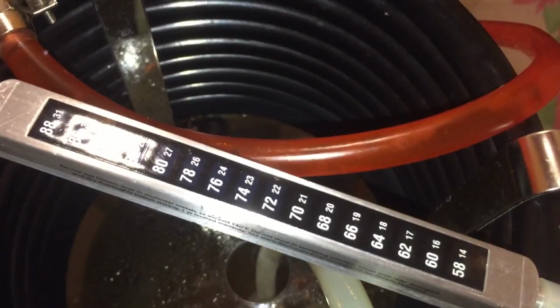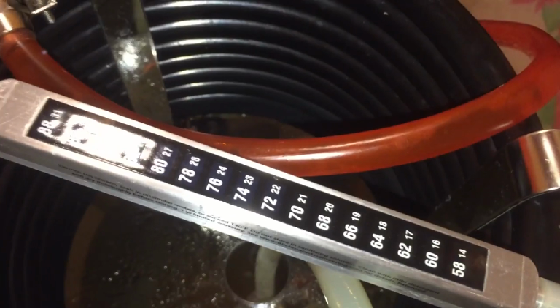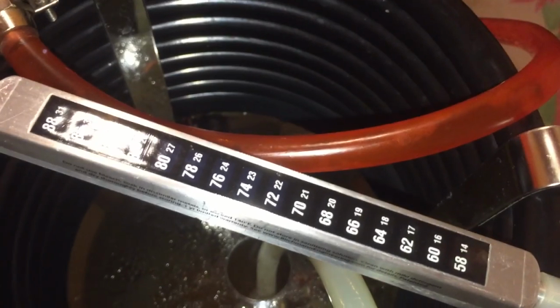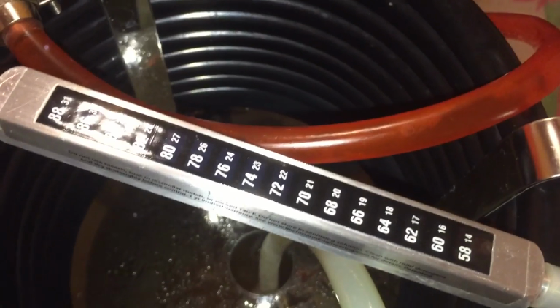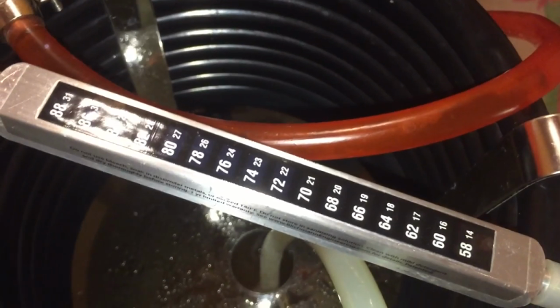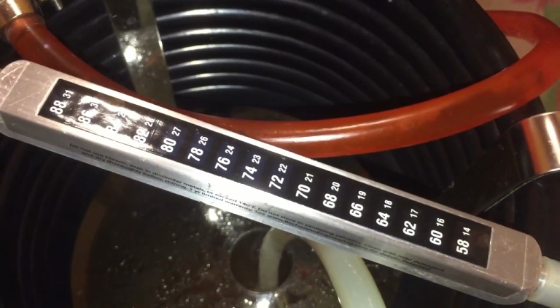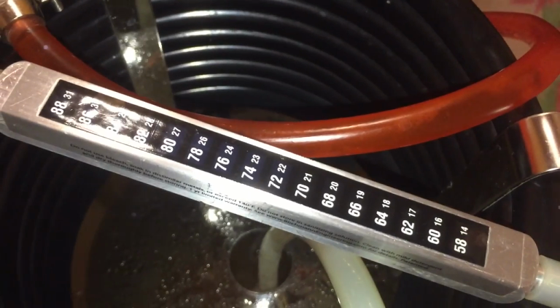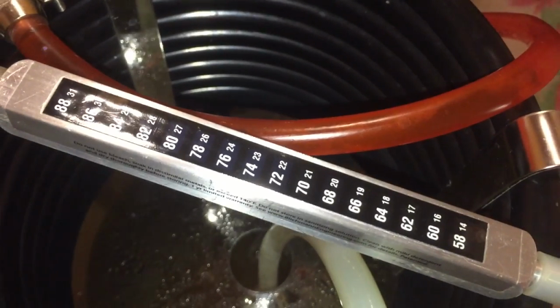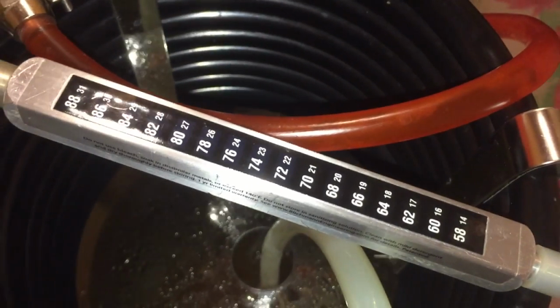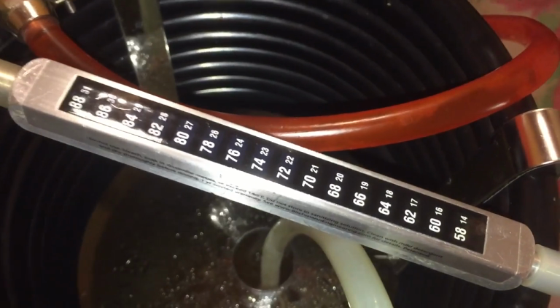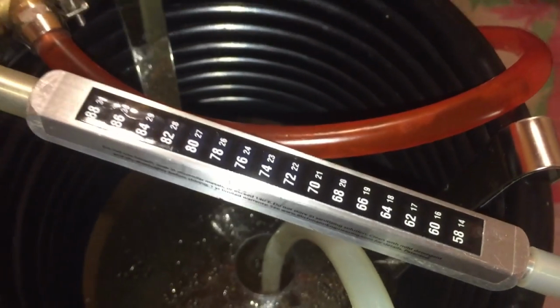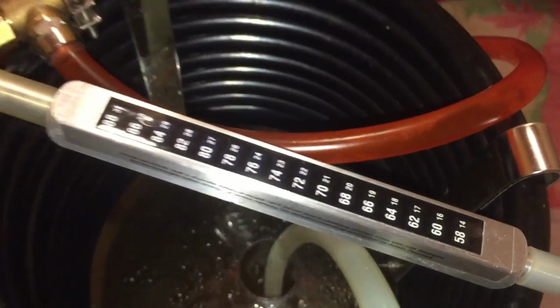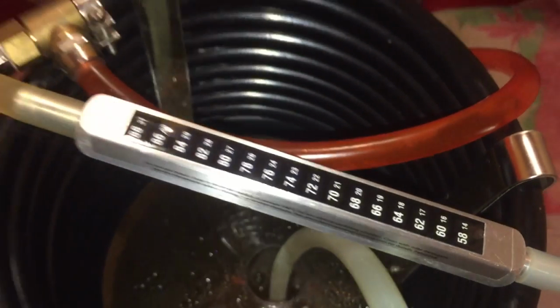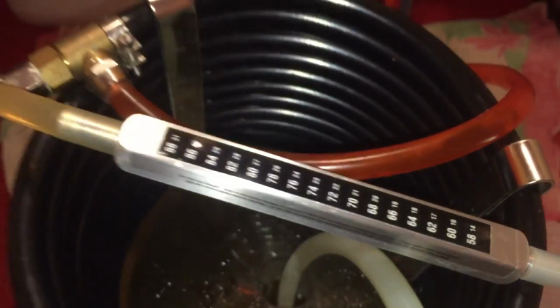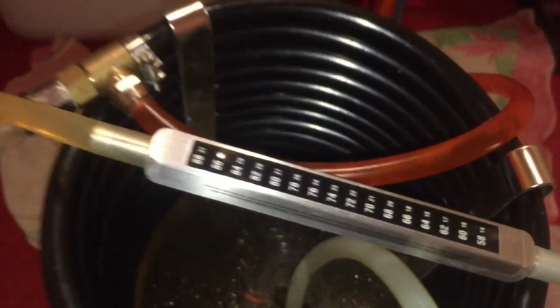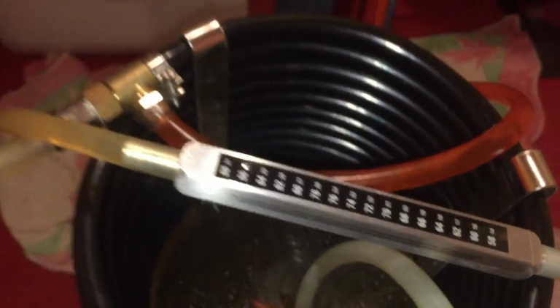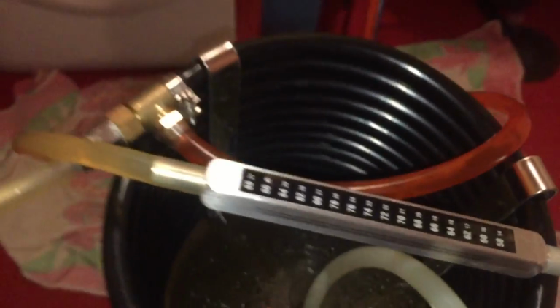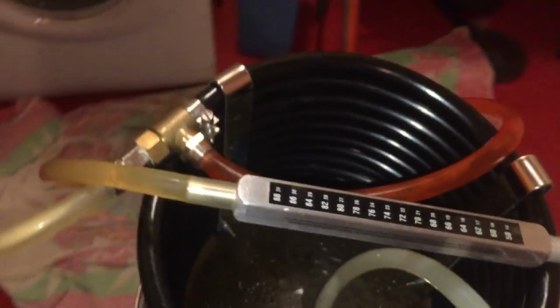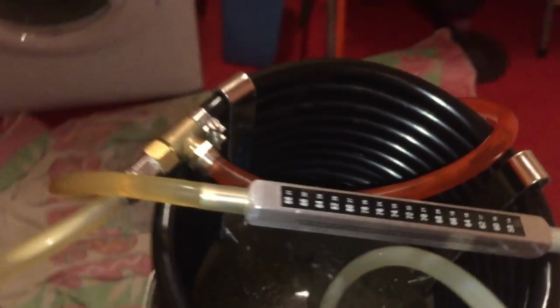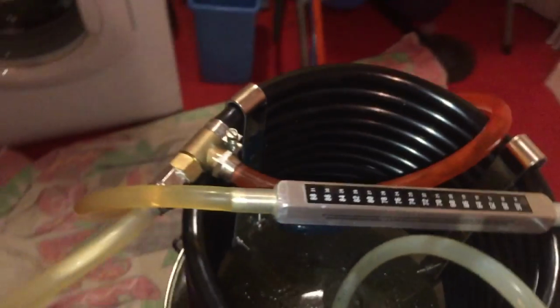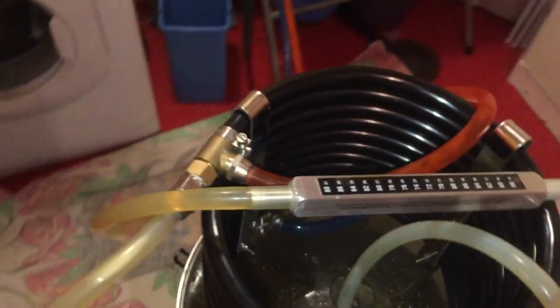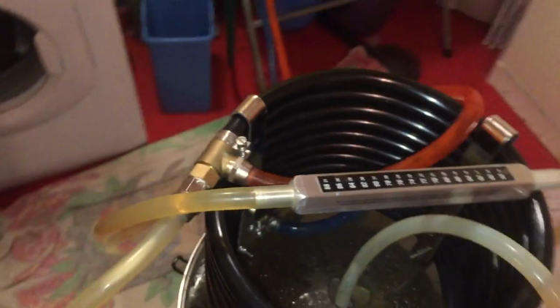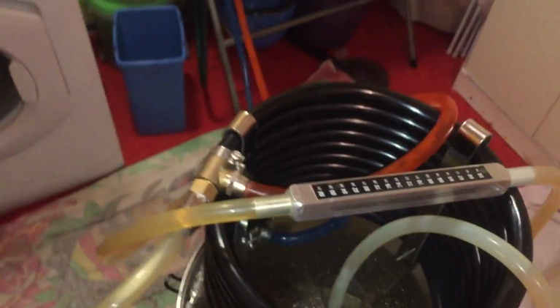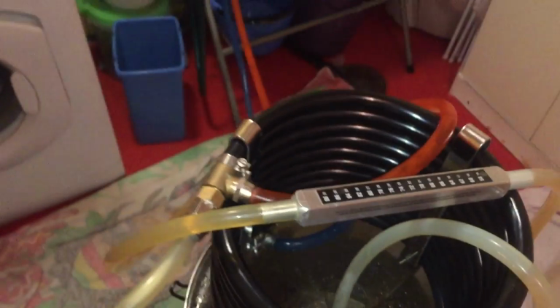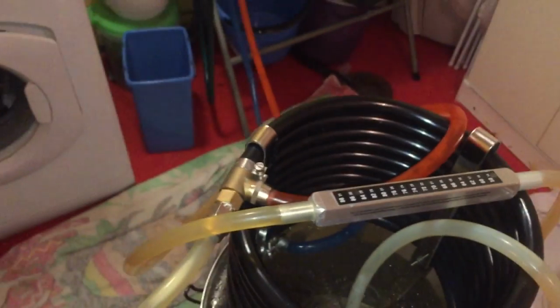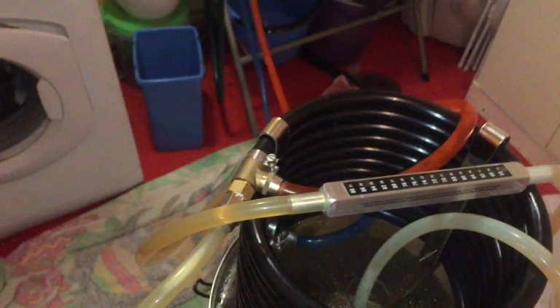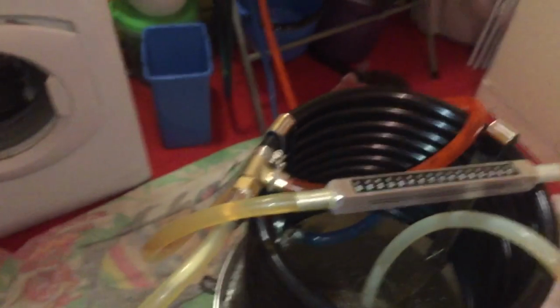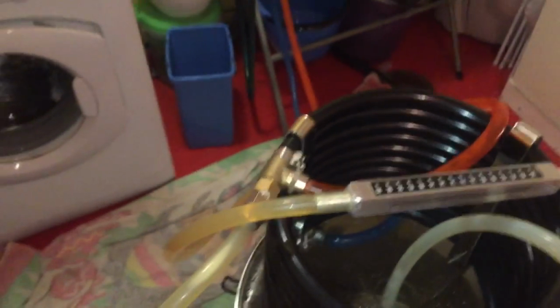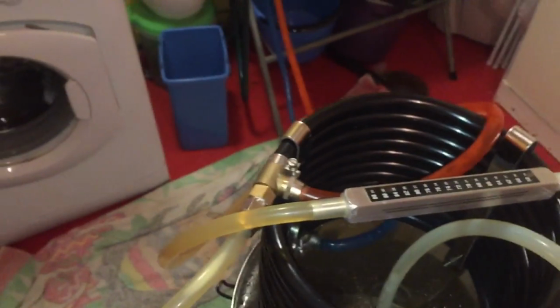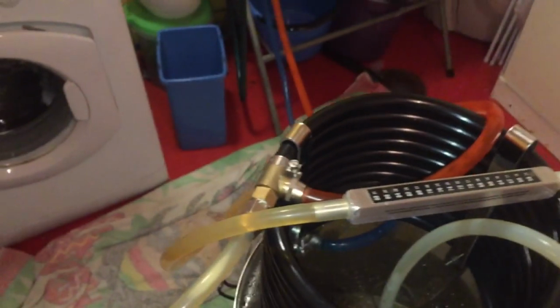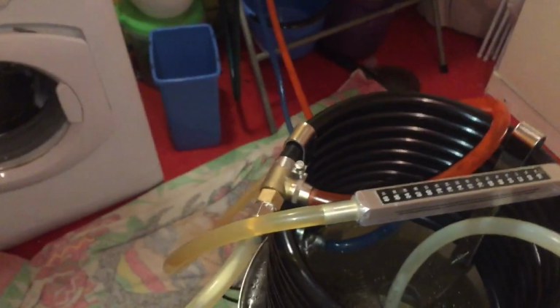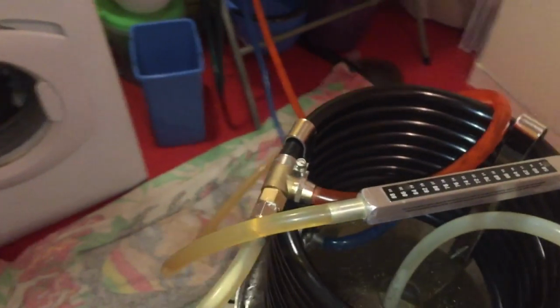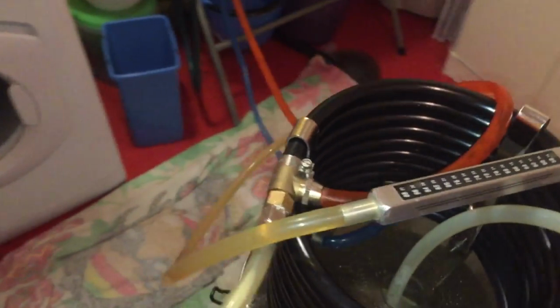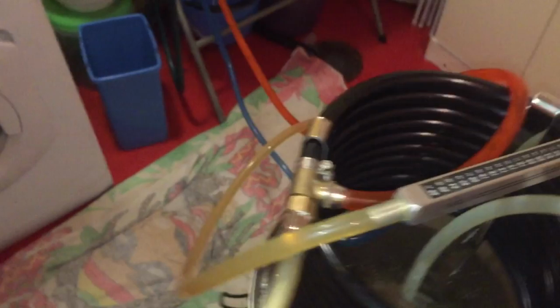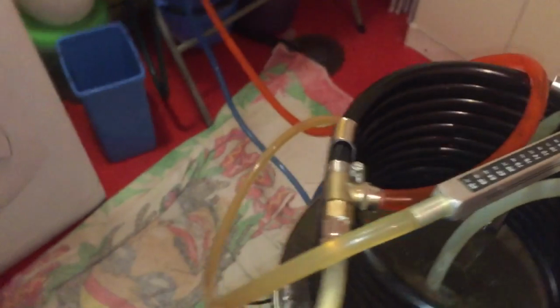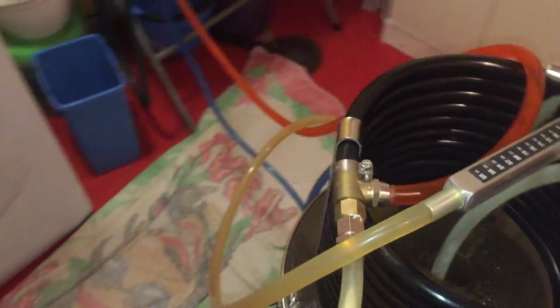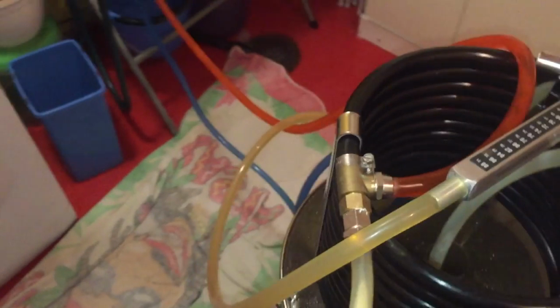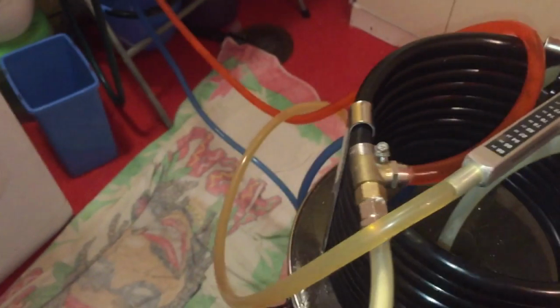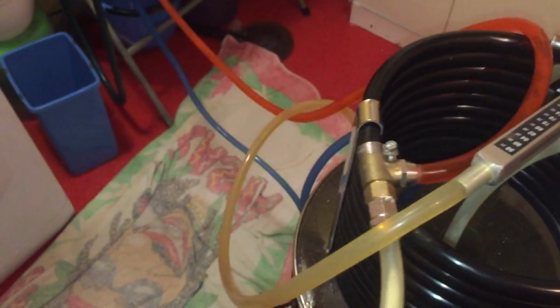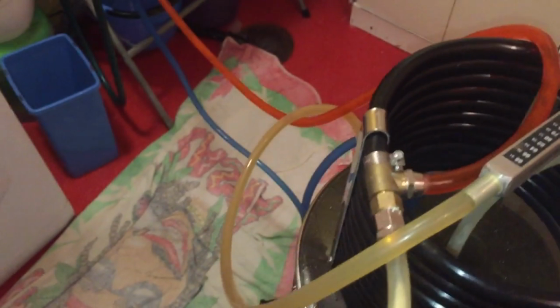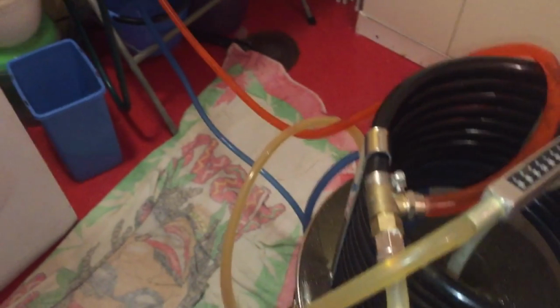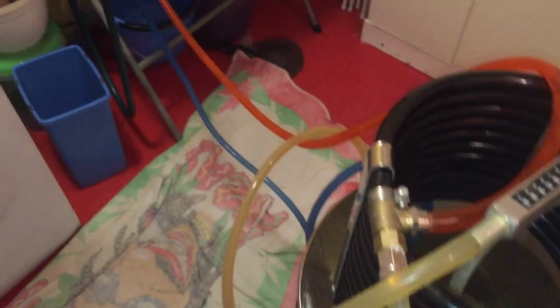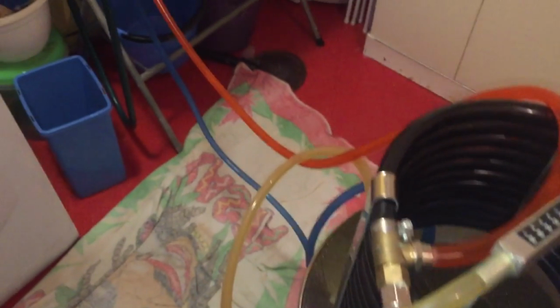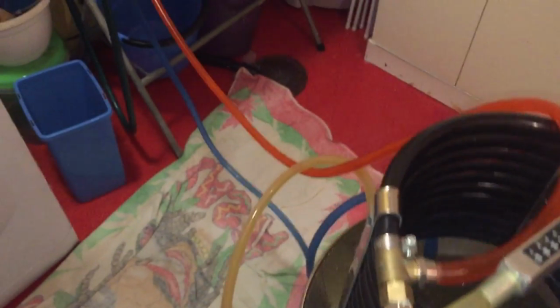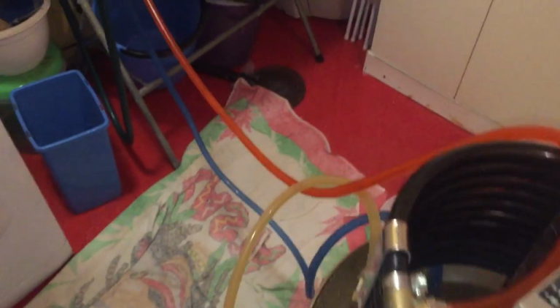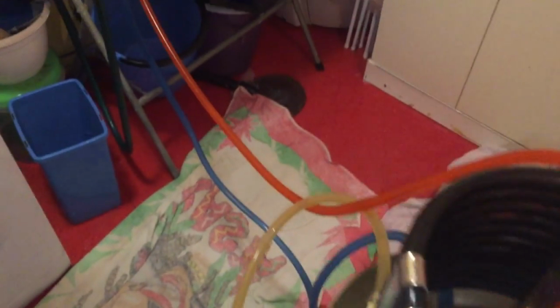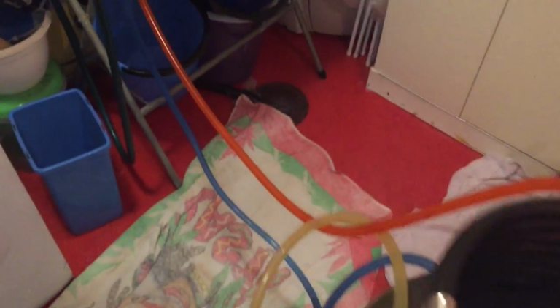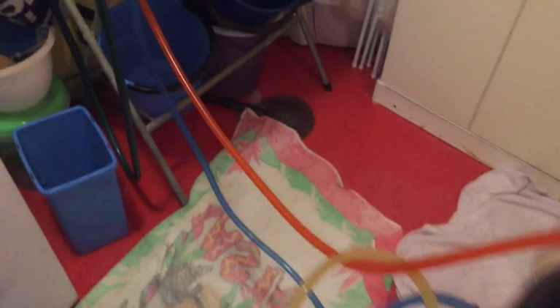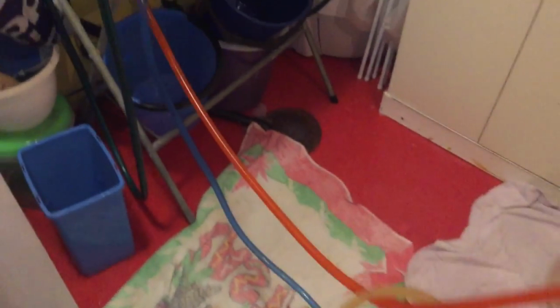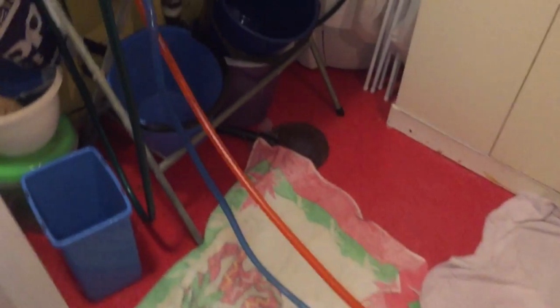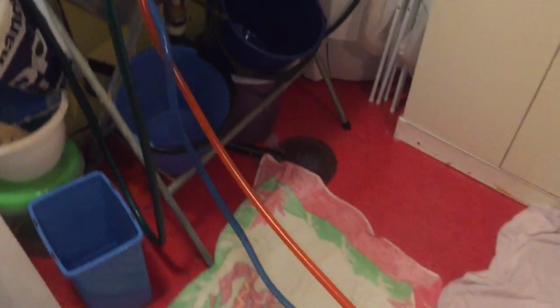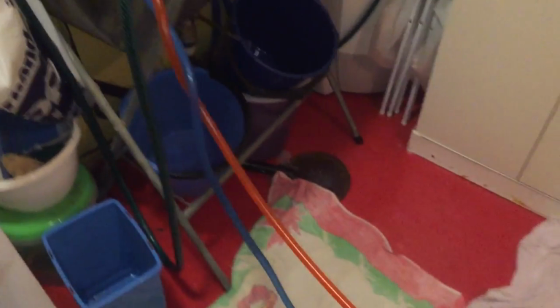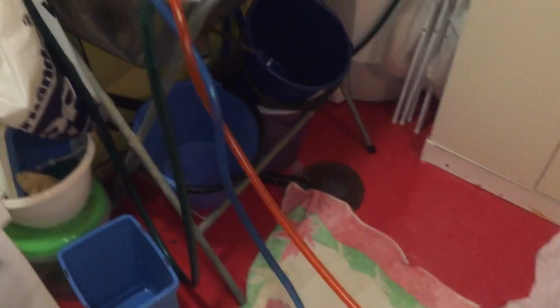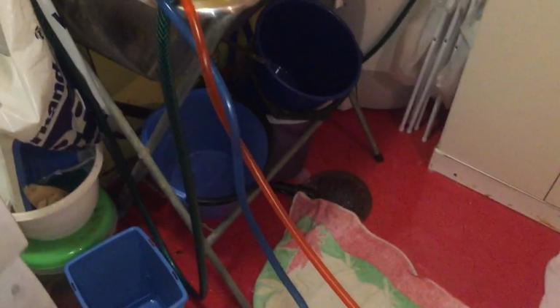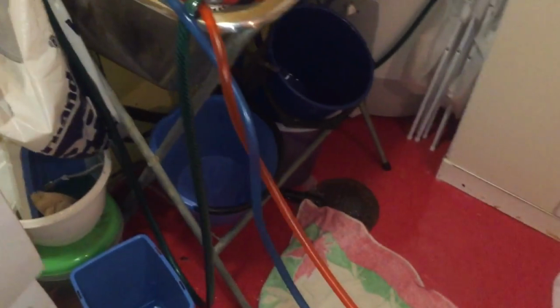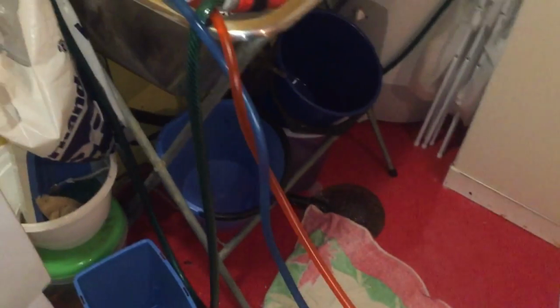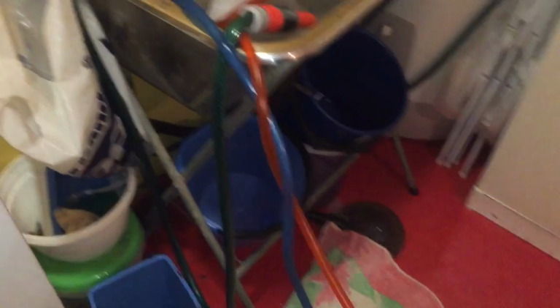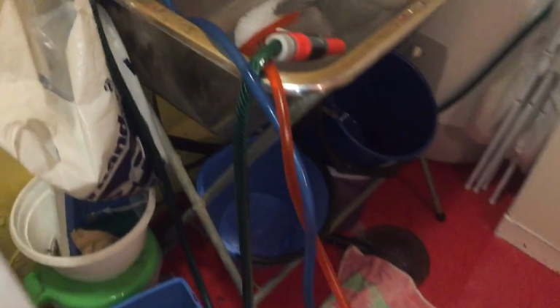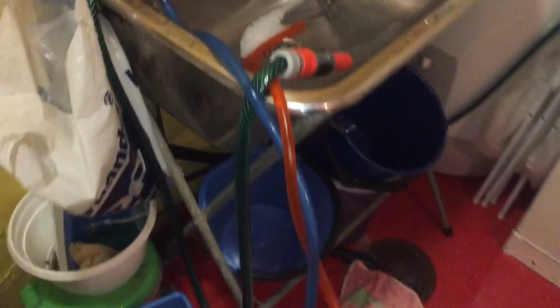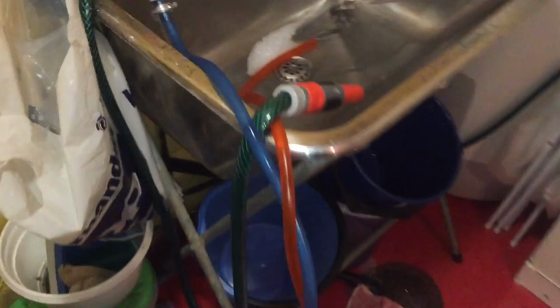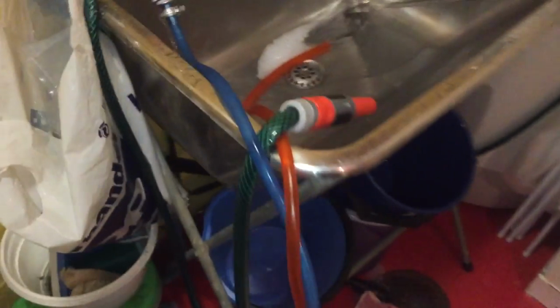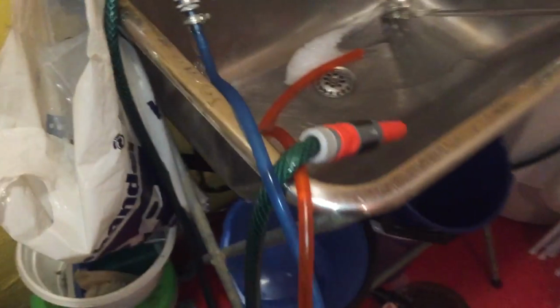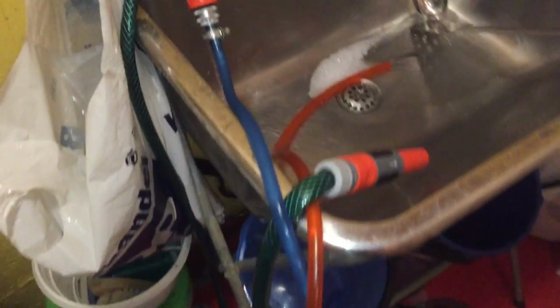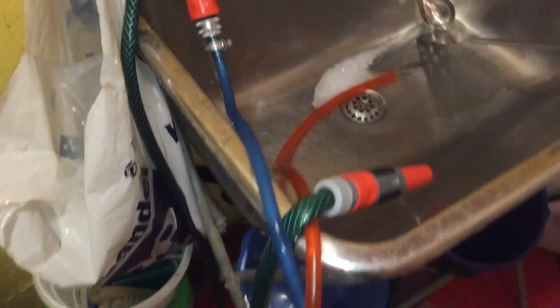On to the chilling process now. This doesn't take long at all with the Grainfather, thanks to that counter flow chiller.